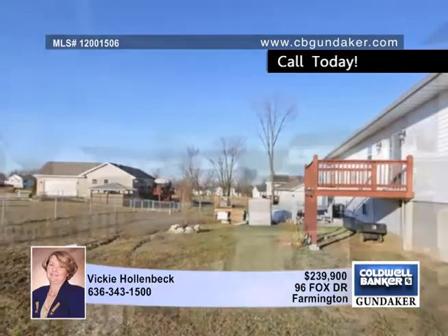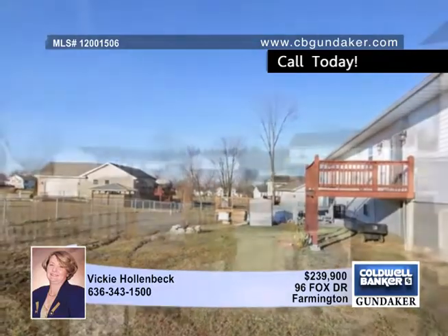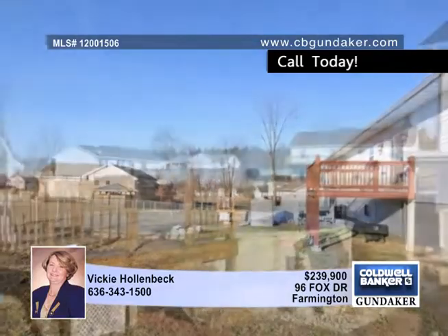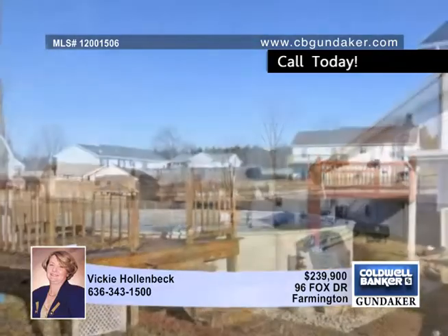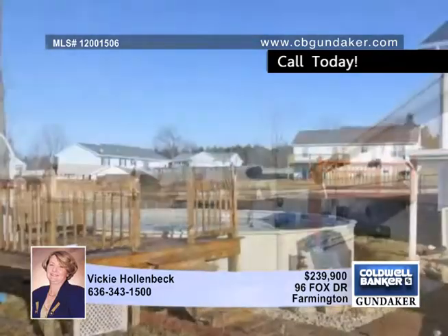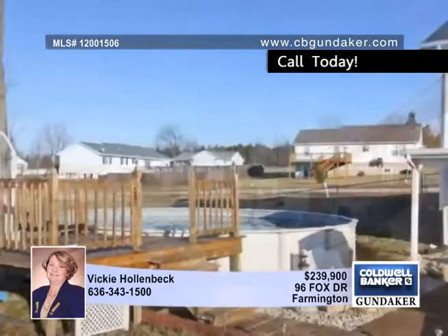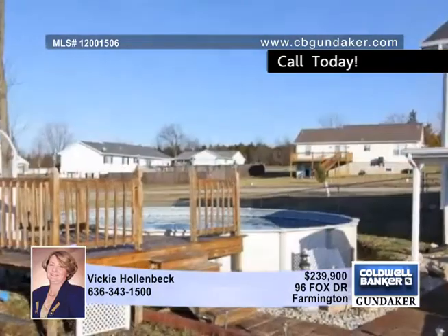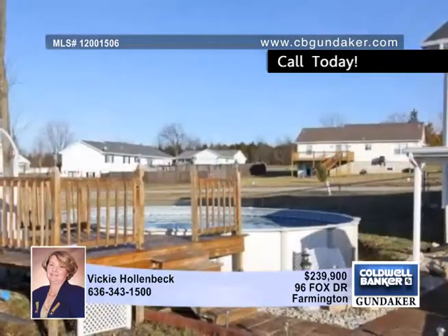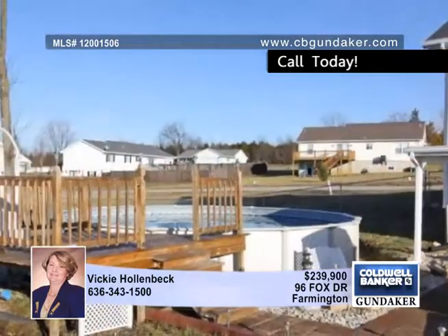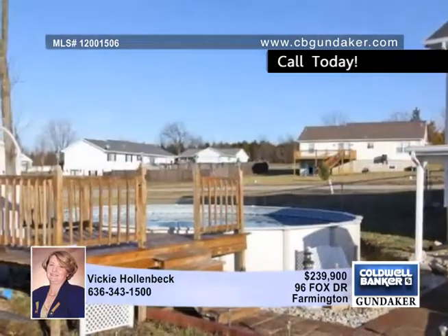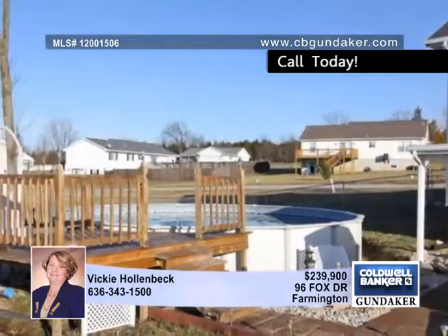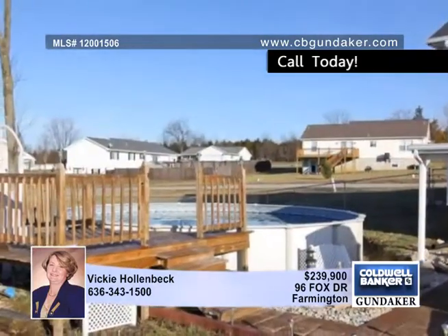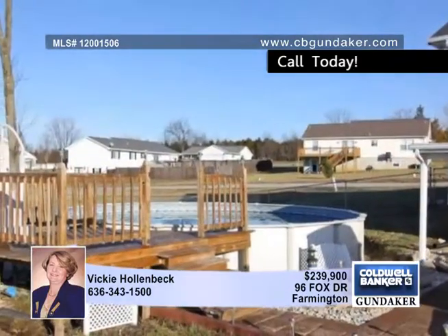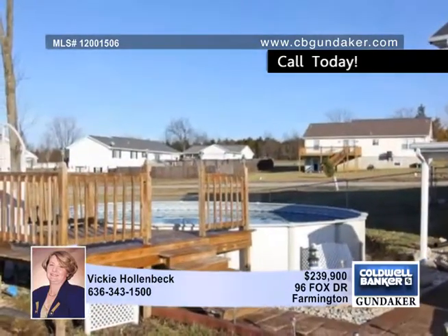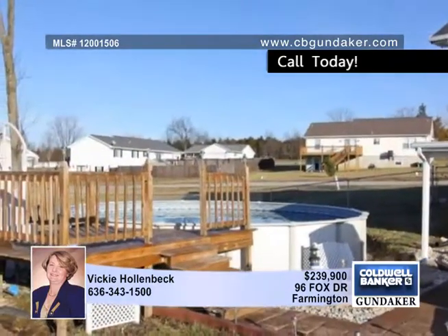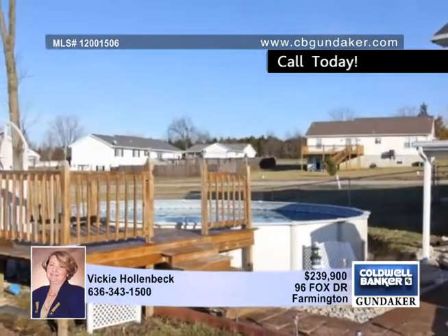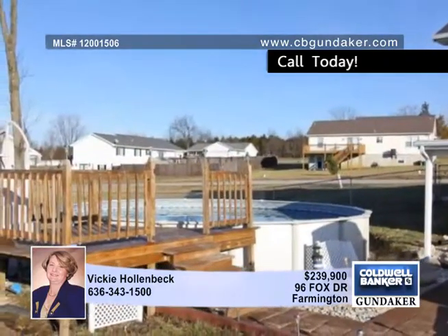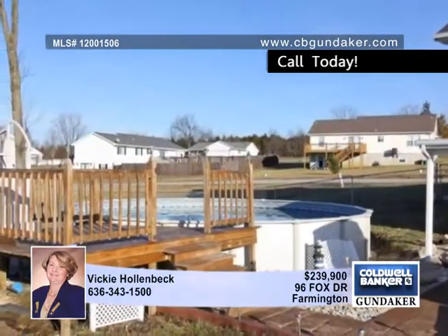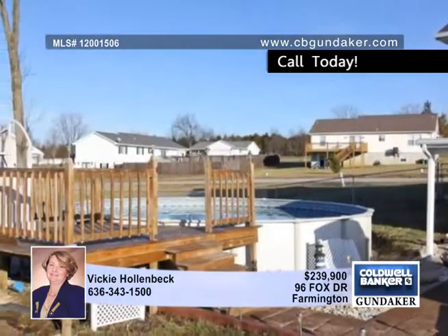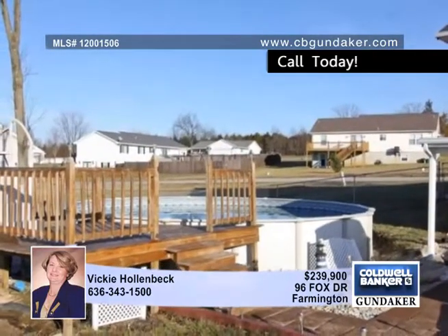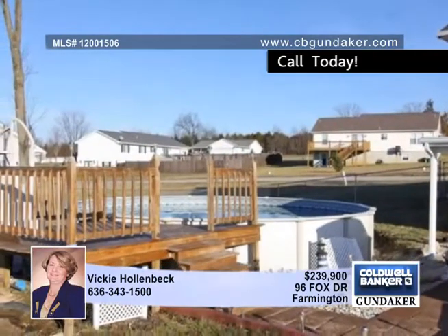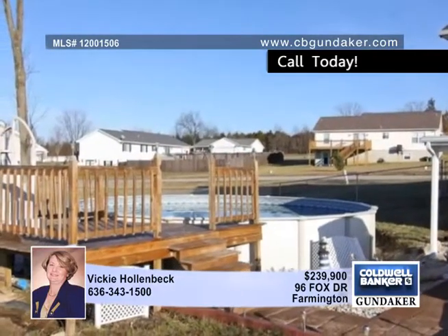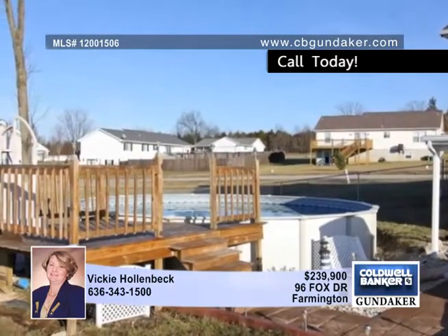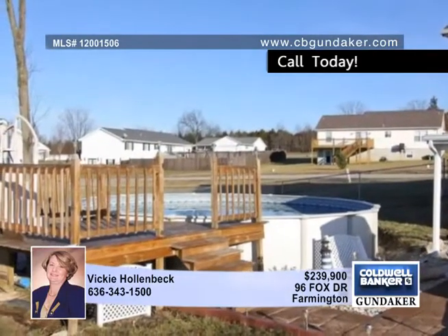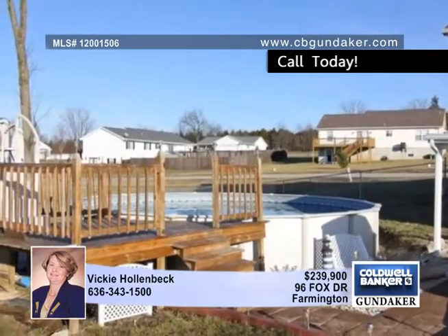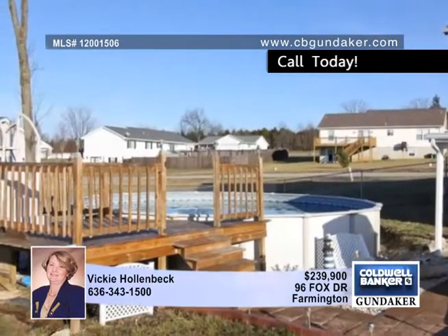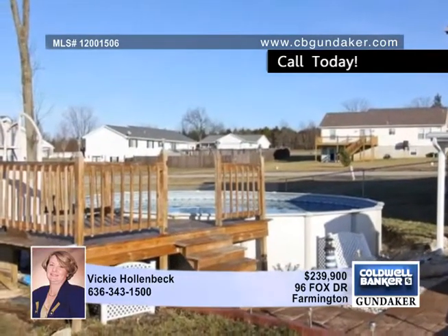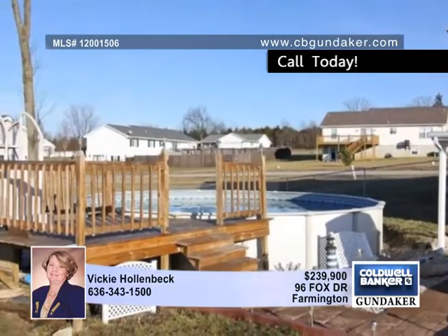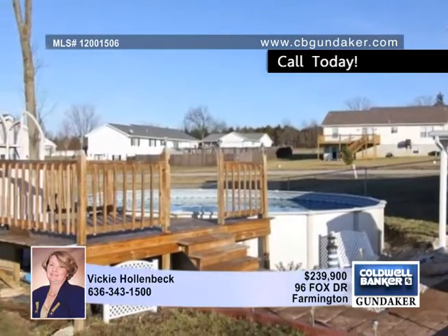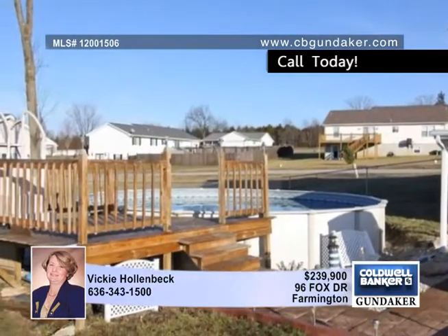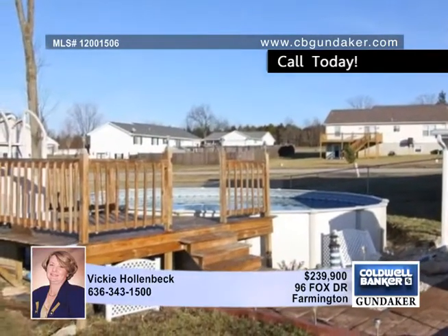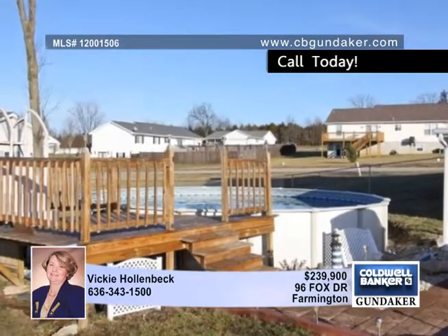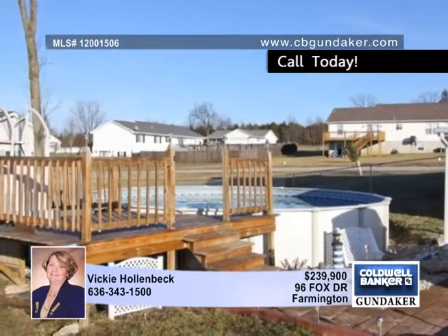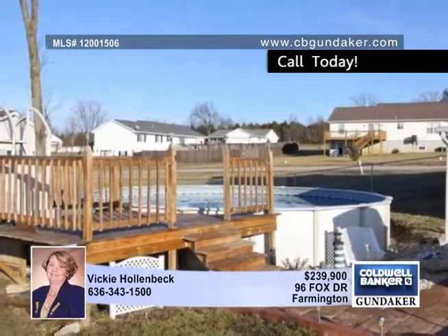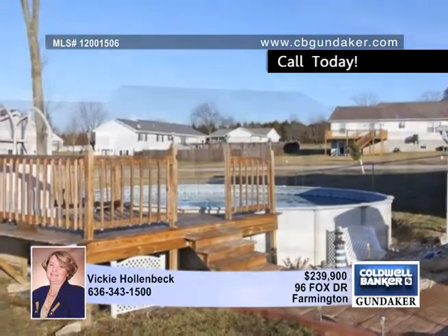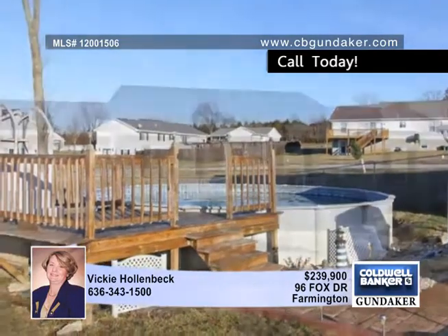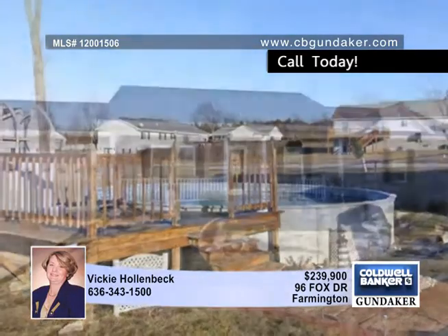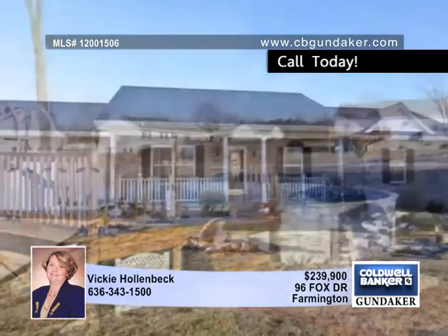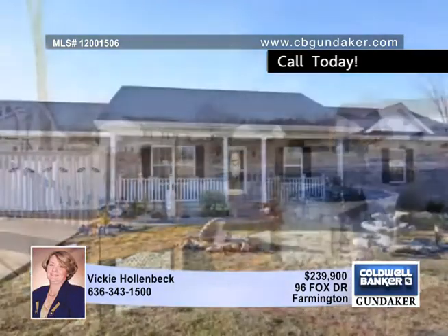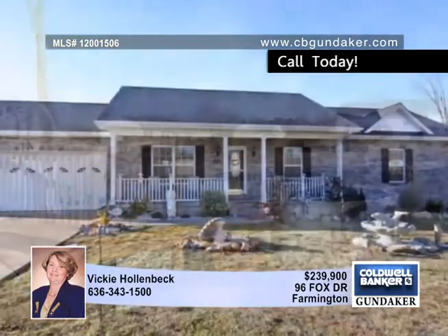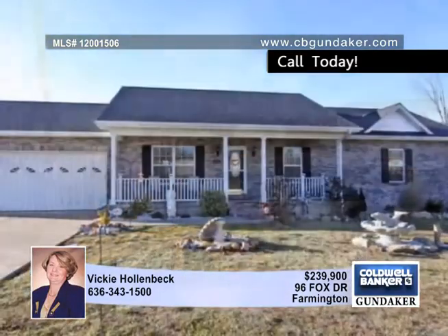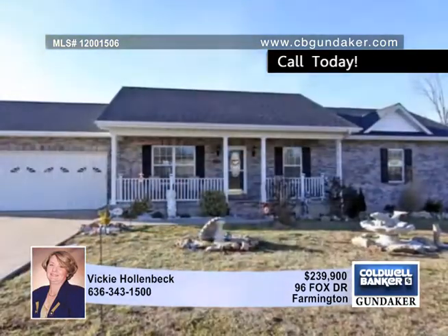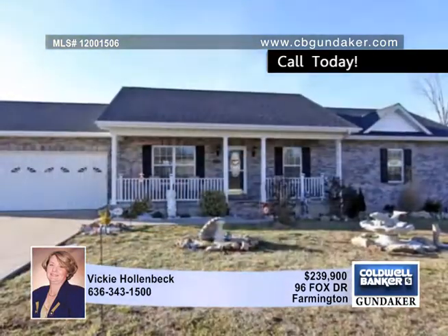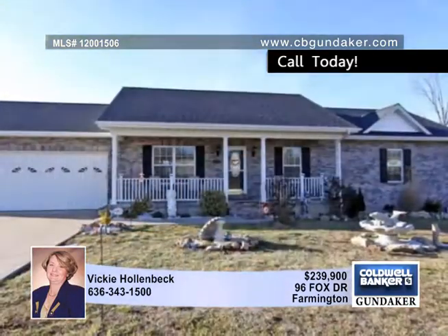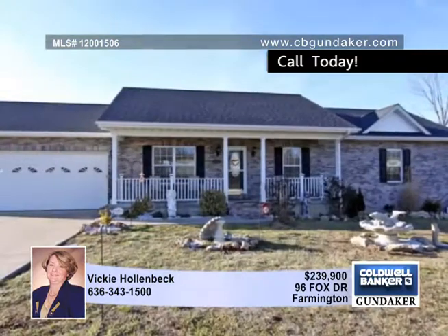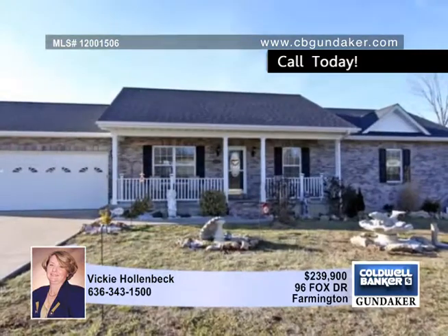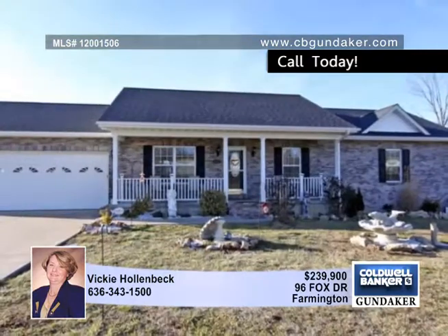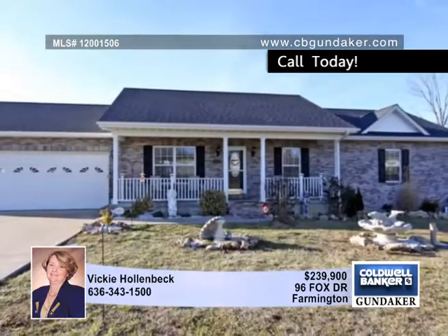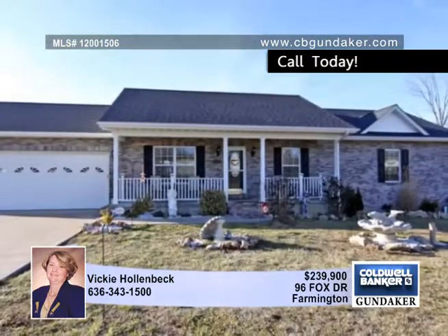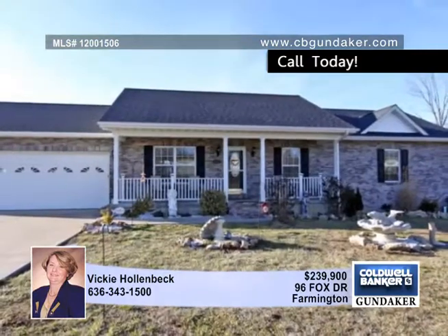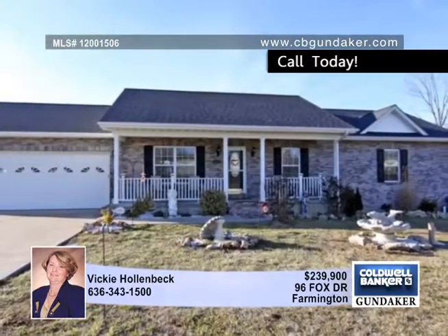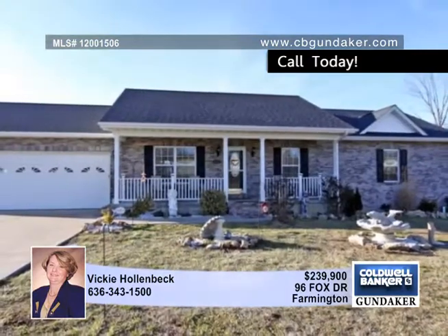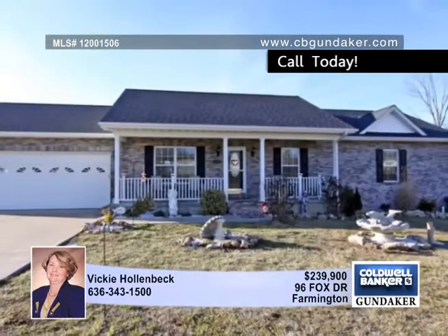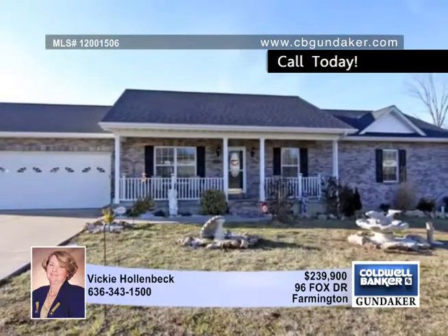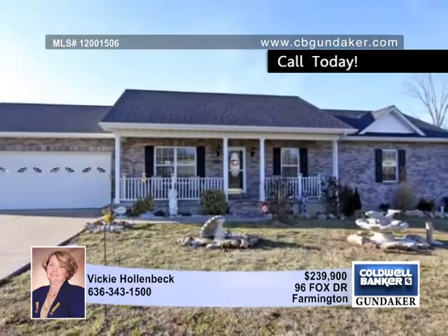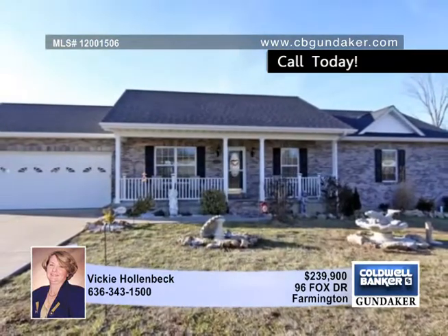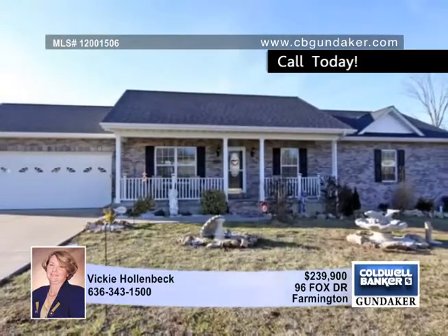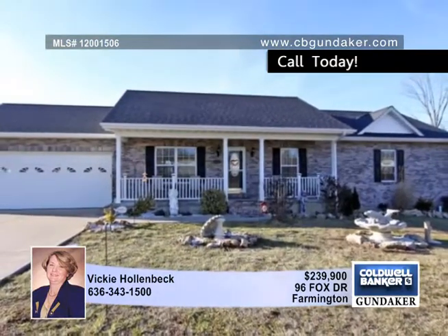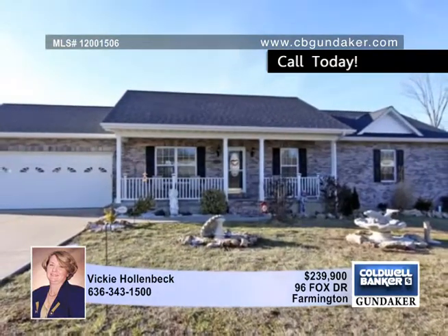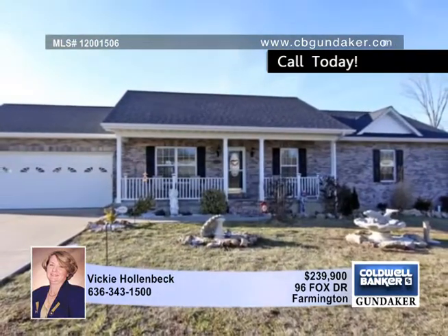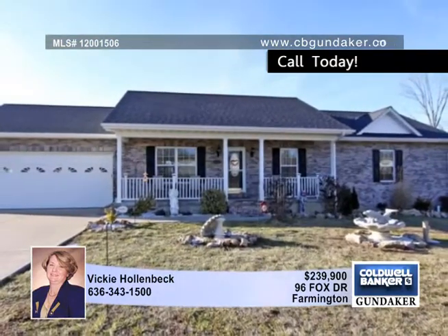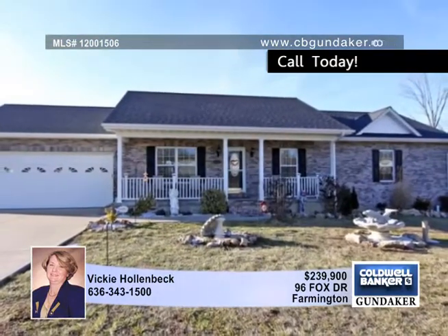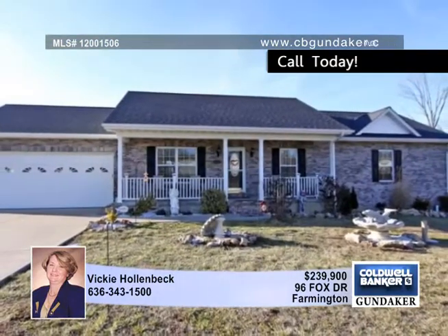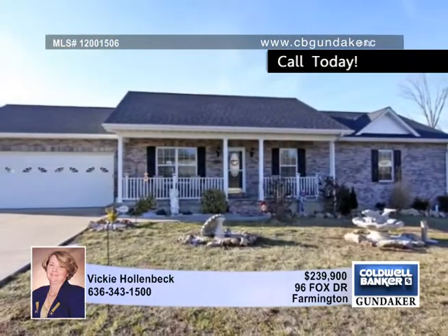an above-ground pool, plus a covered patio and a deck. Vicki says you won't be disappointed. Come see this one for yourself.